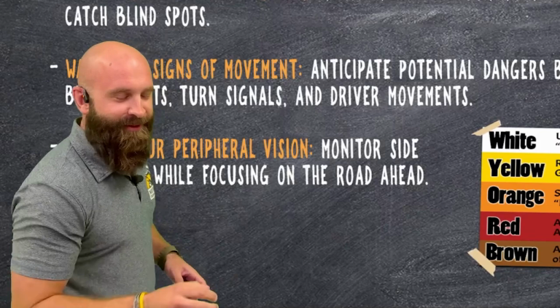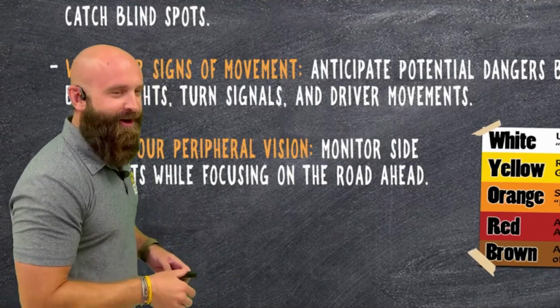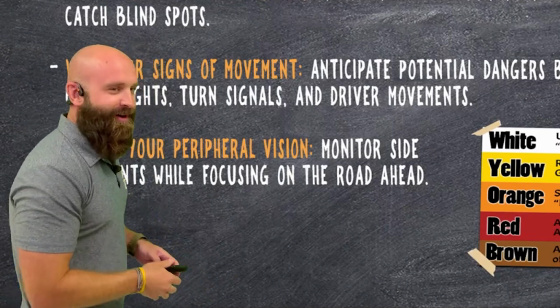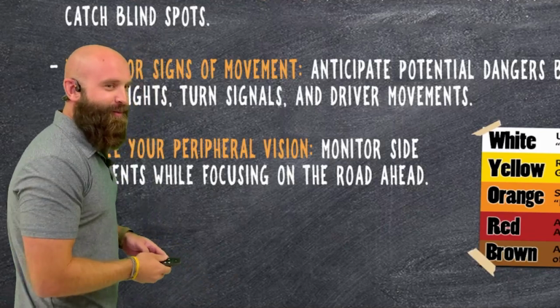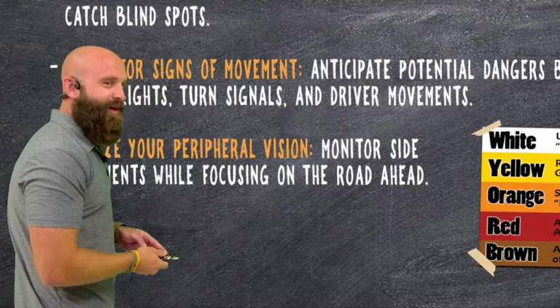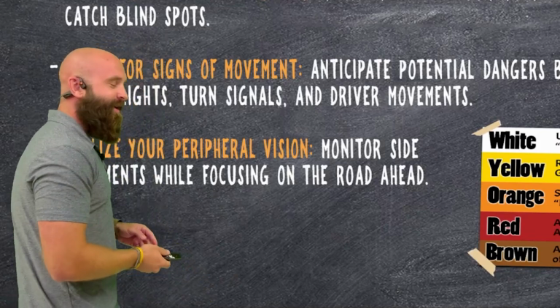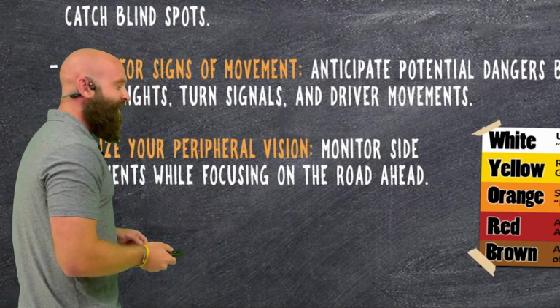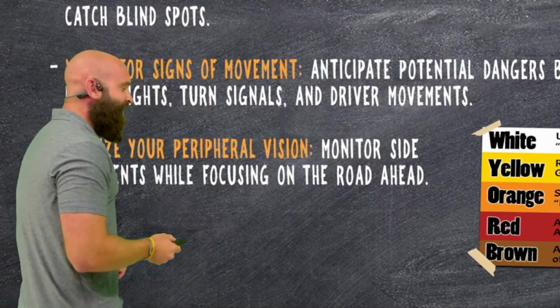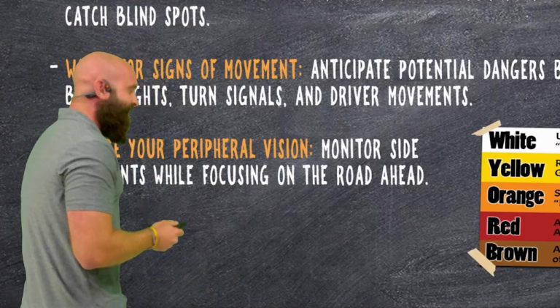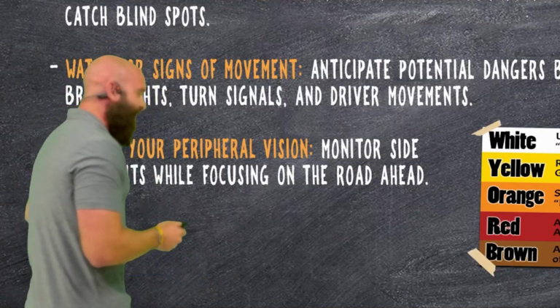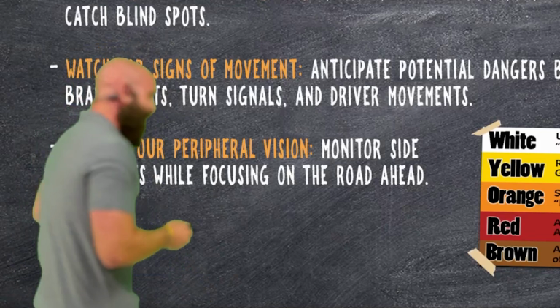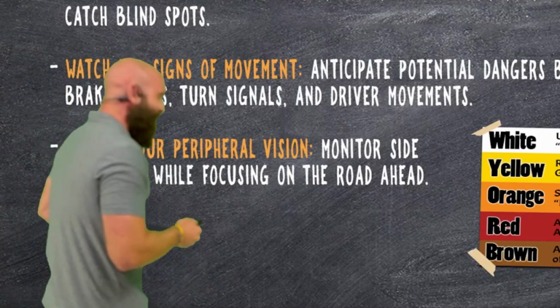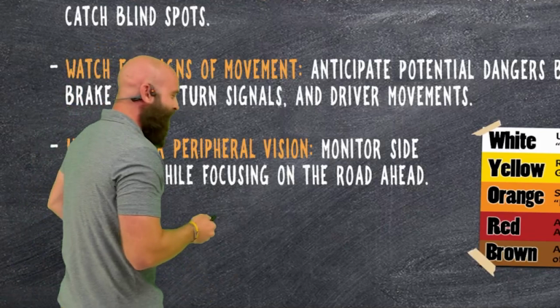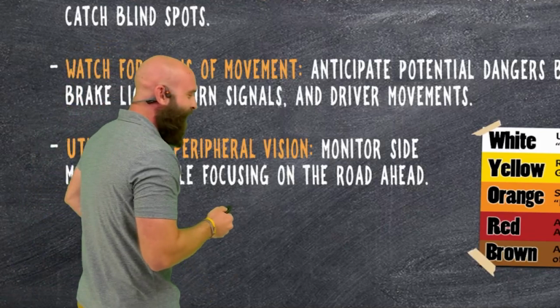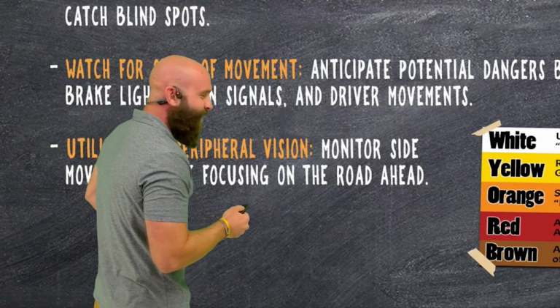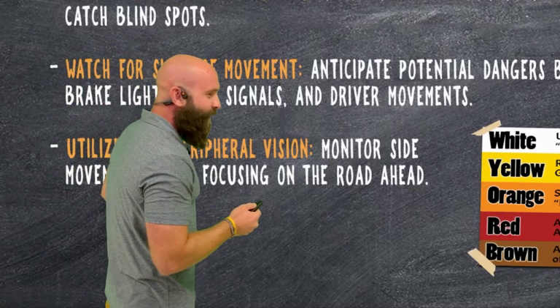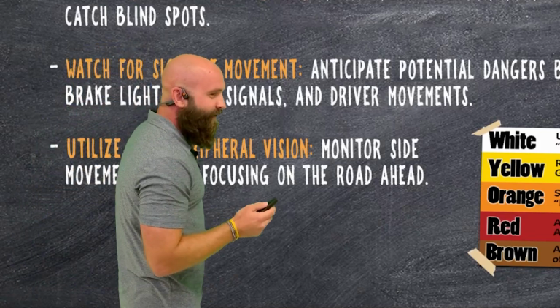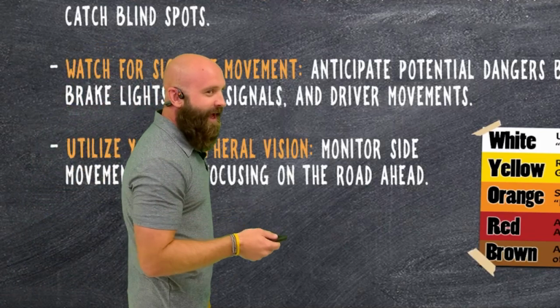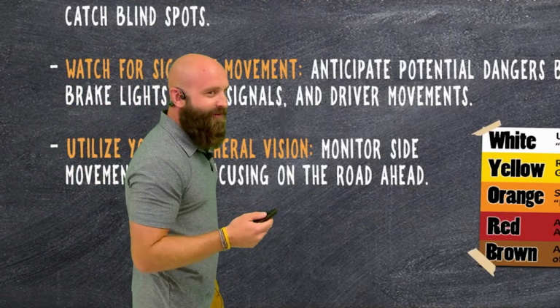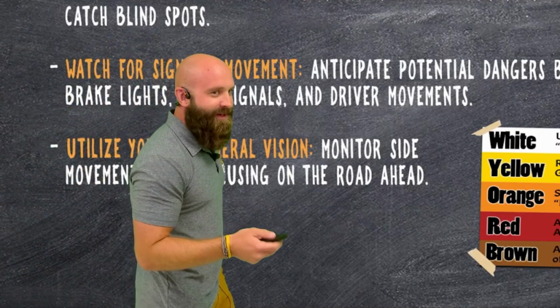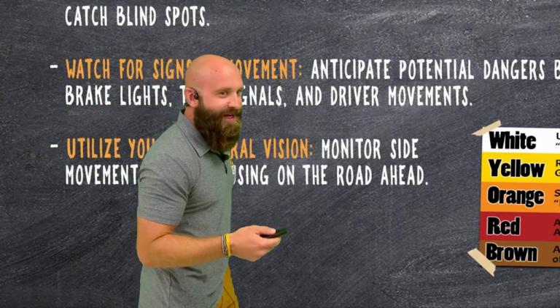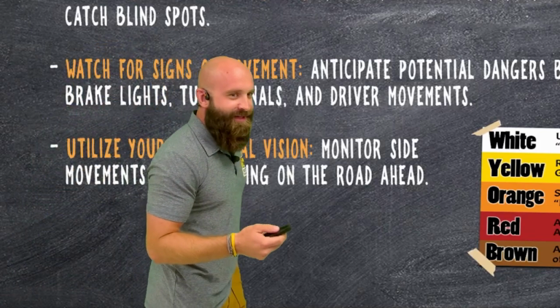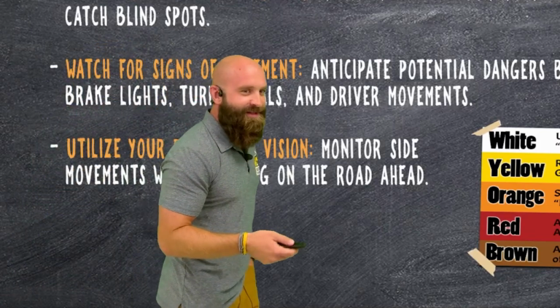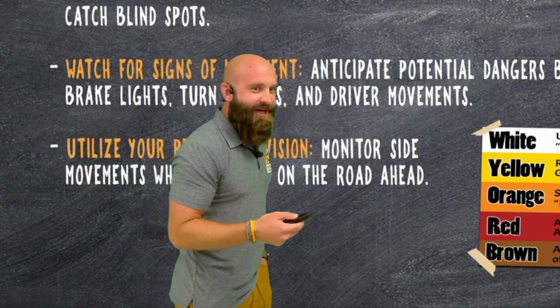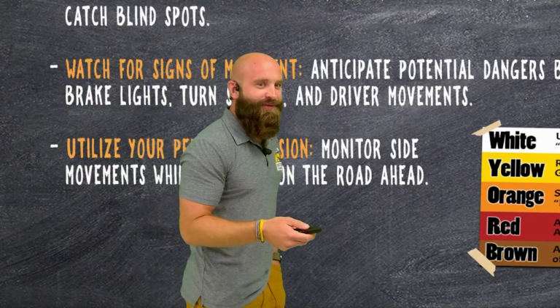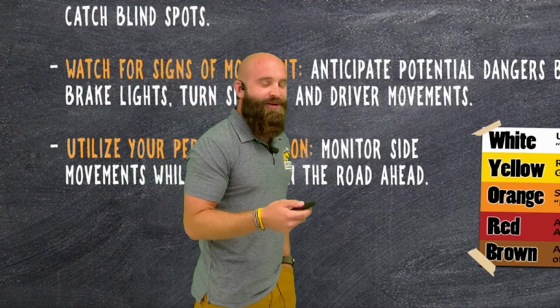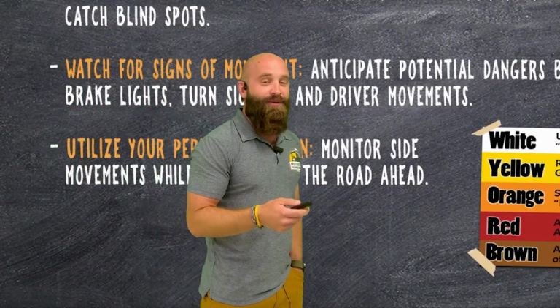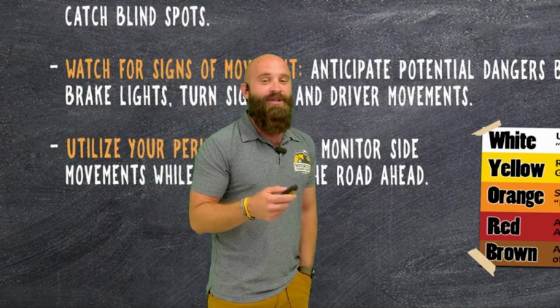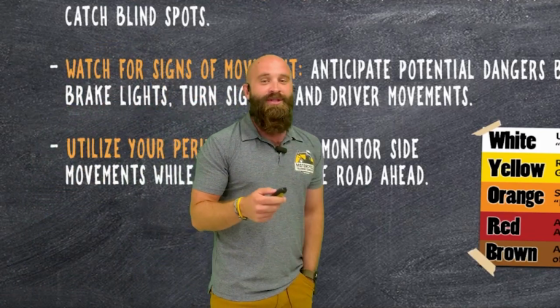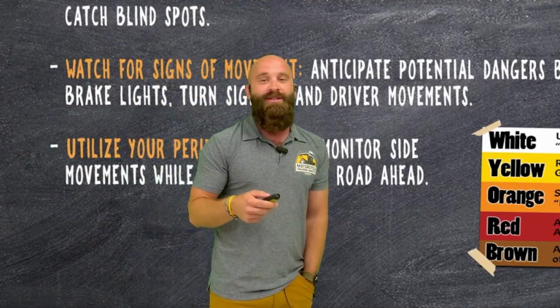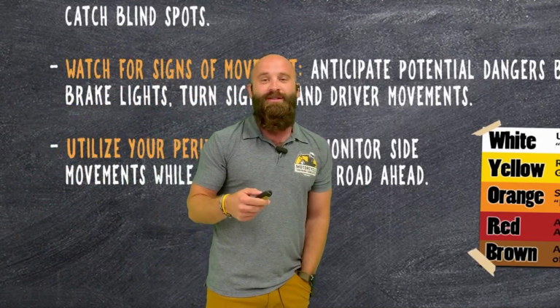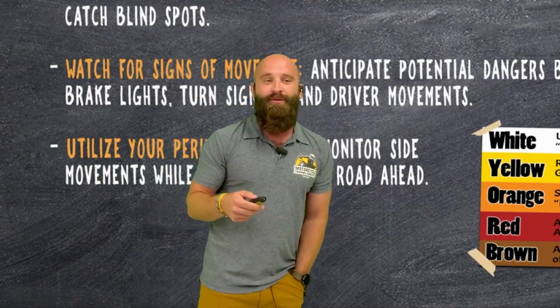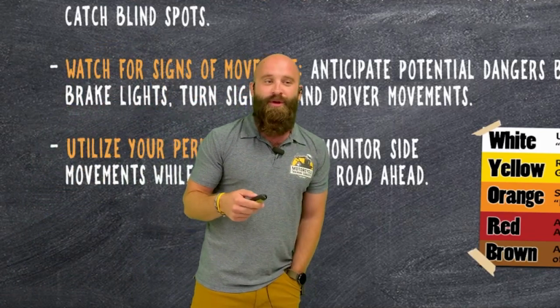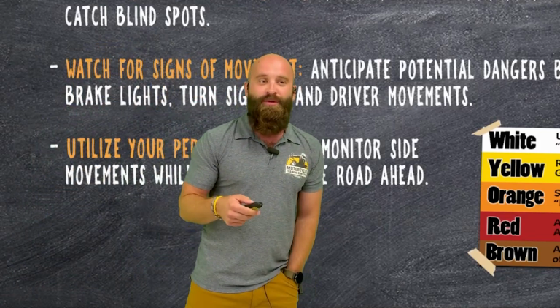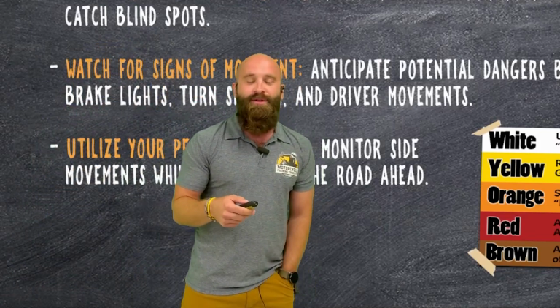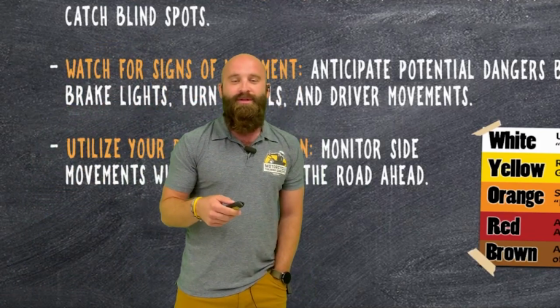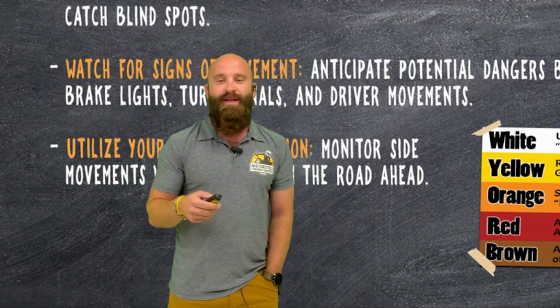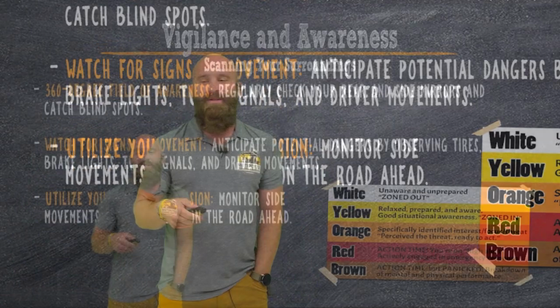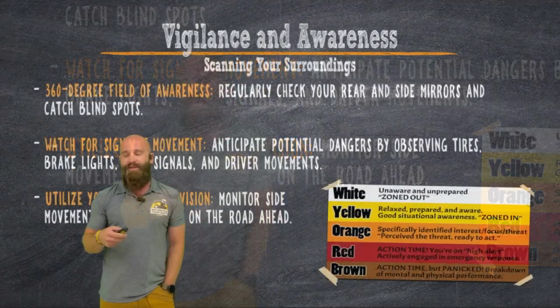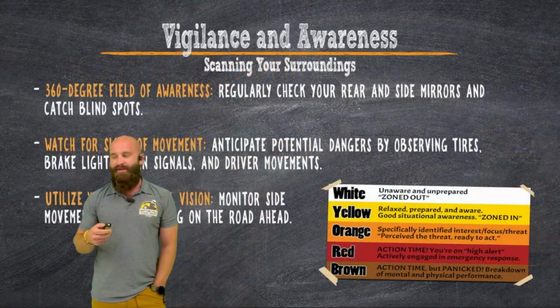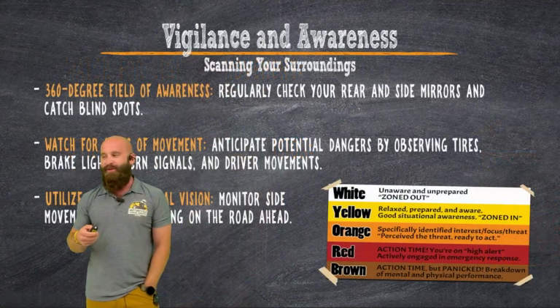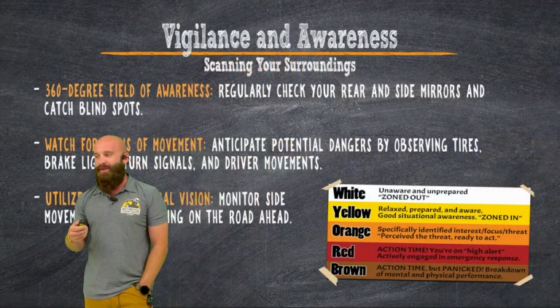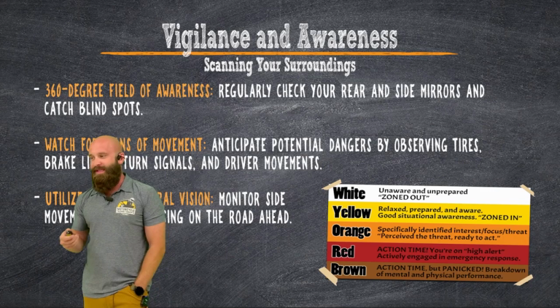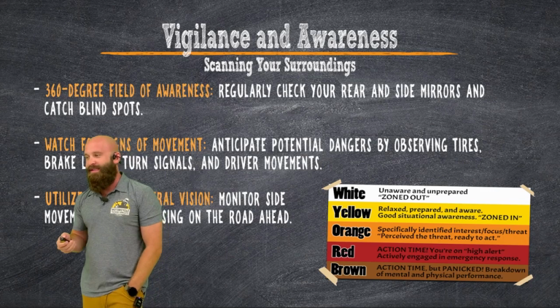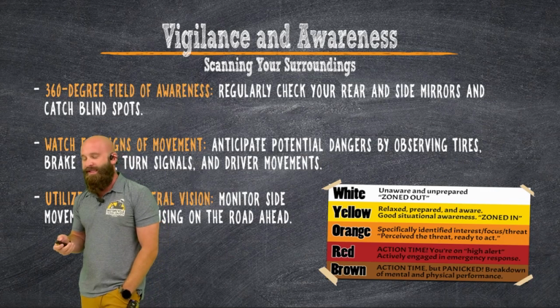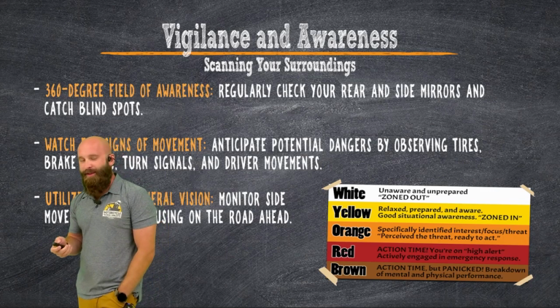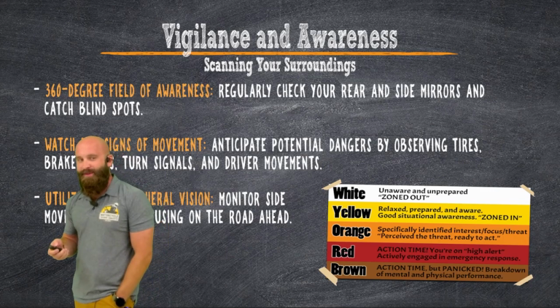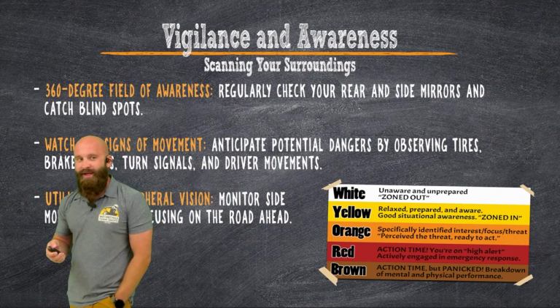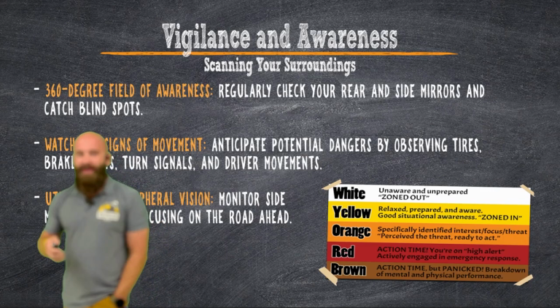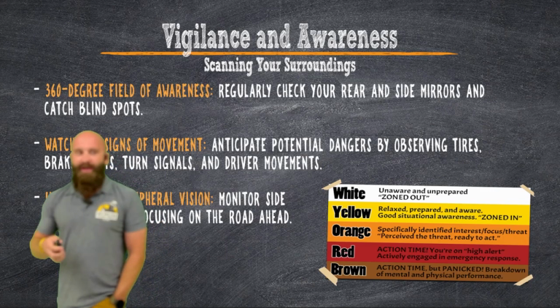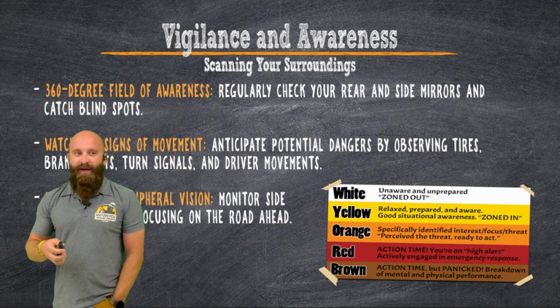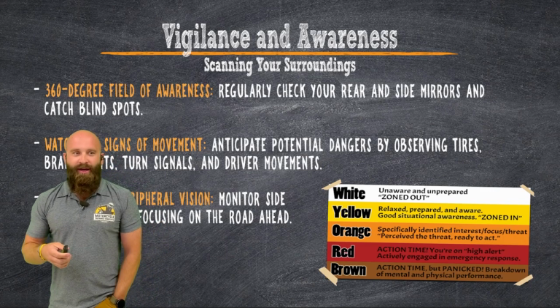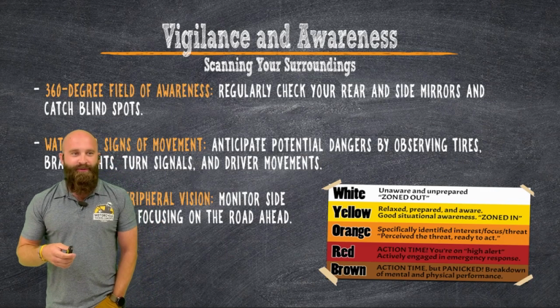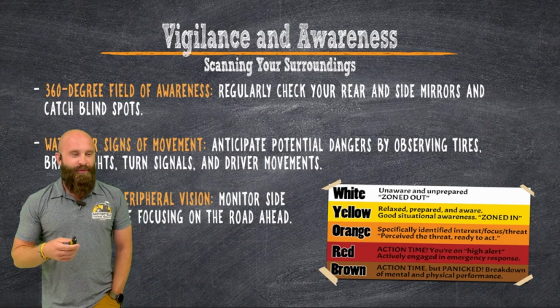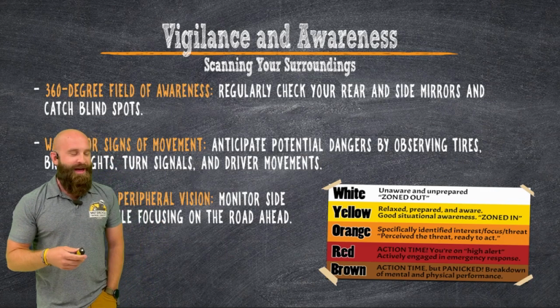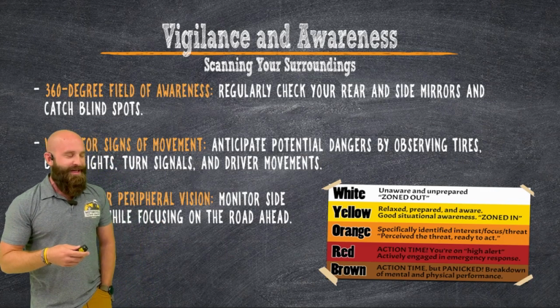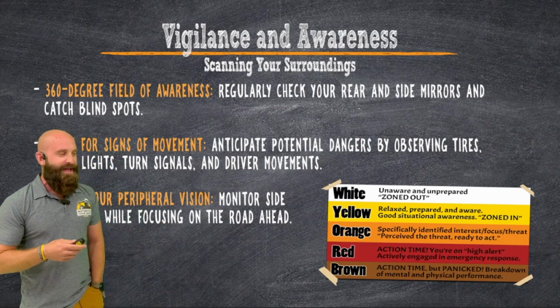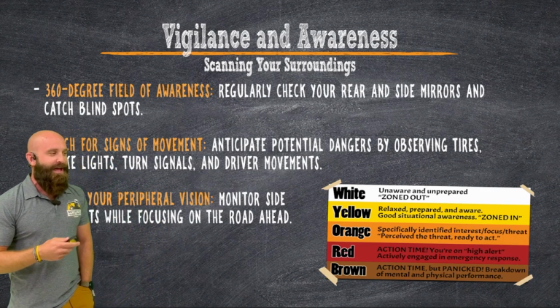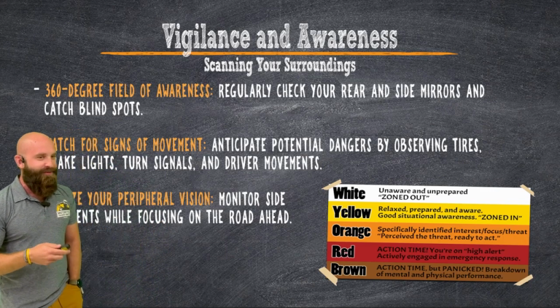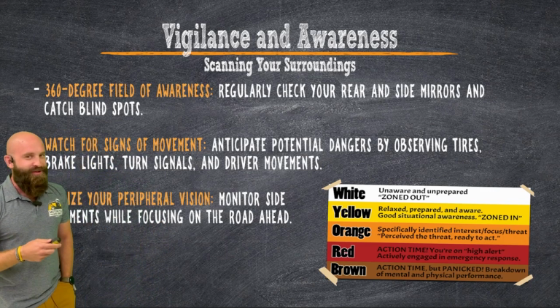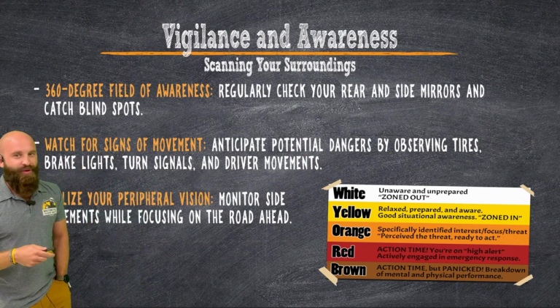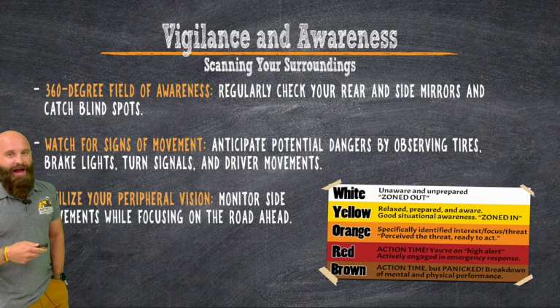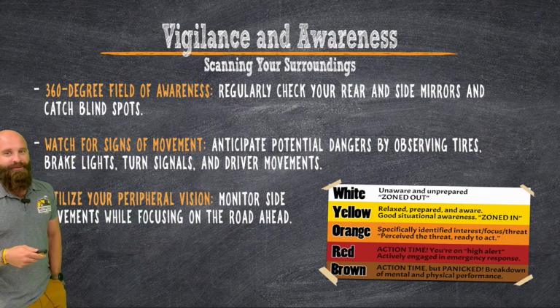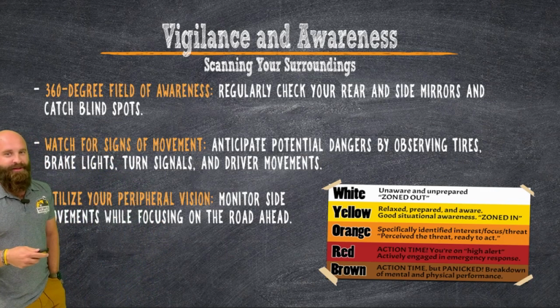All right, everybody. Today we're going to be talking about navigating safely through congested roads. These are some key tips for riding in heavy traffic.